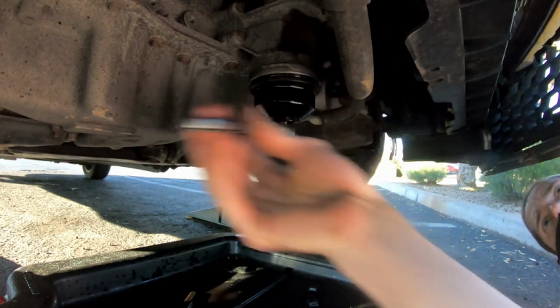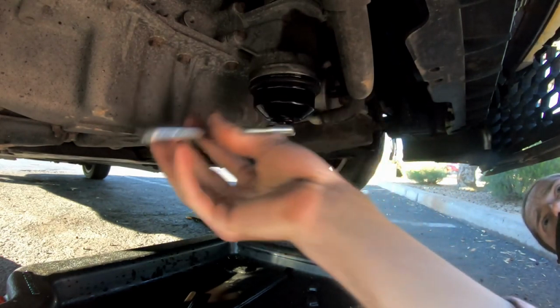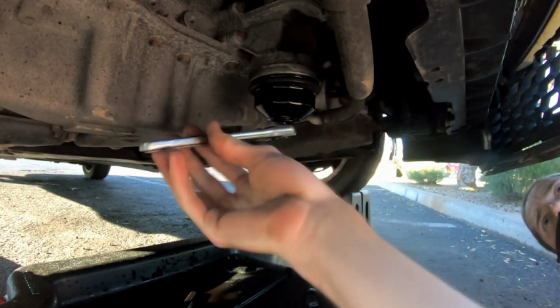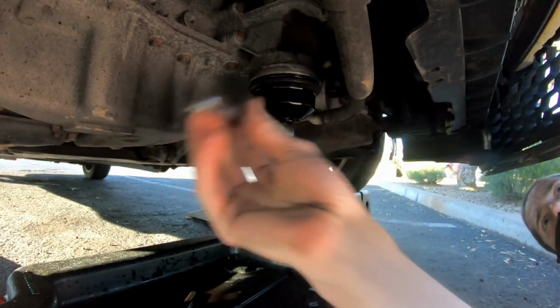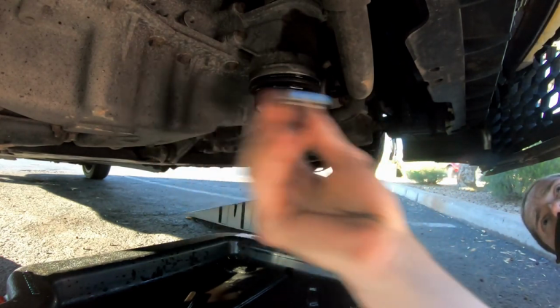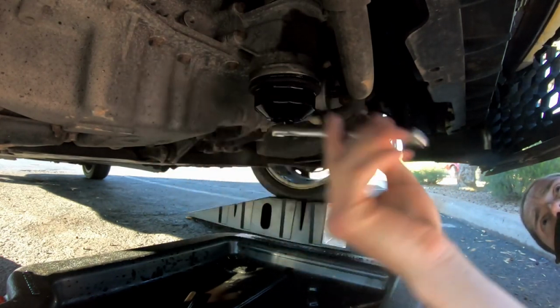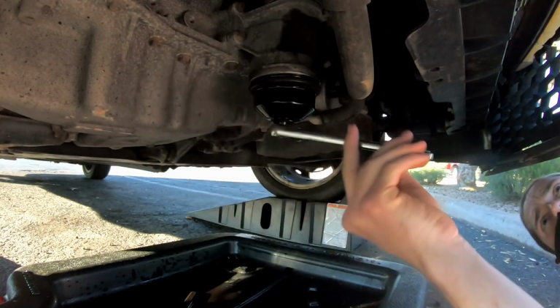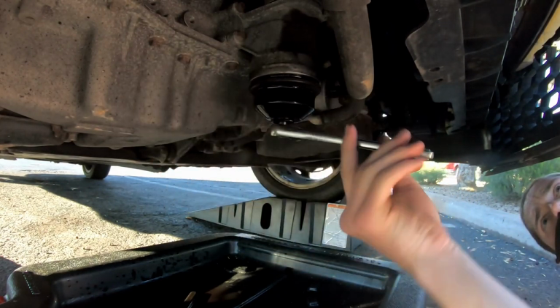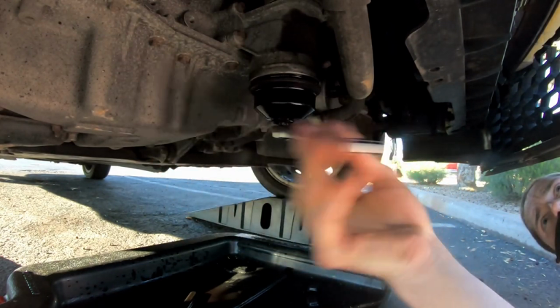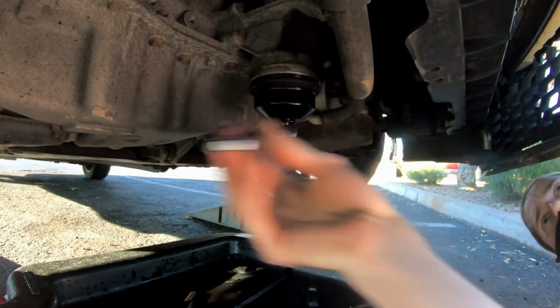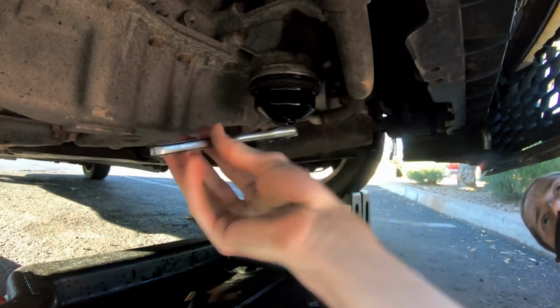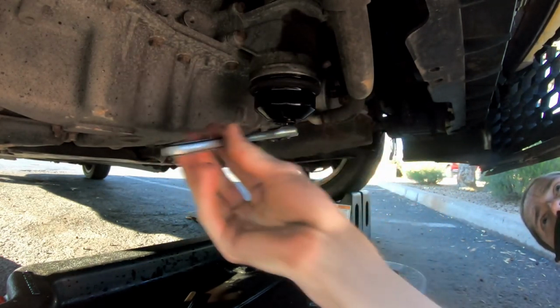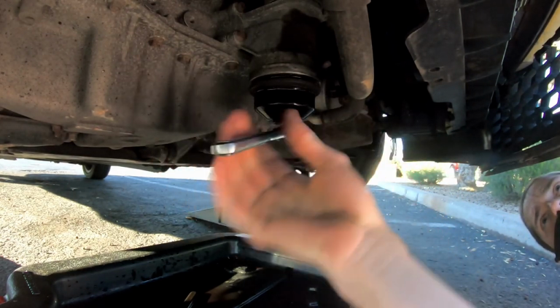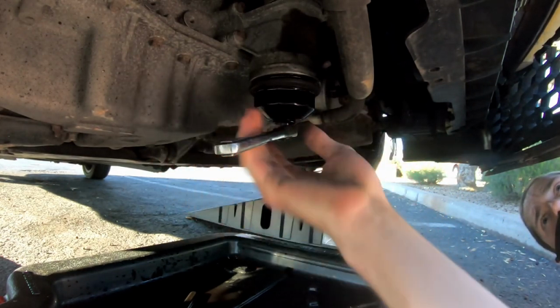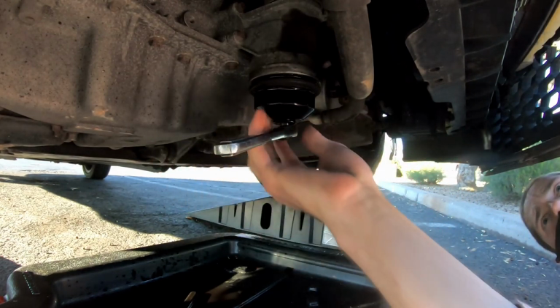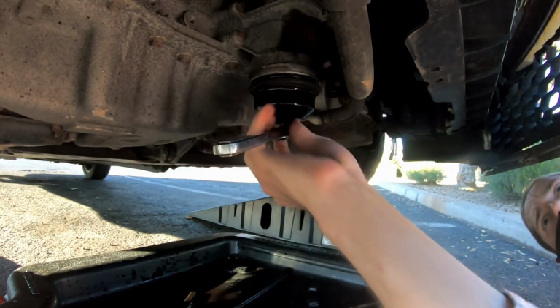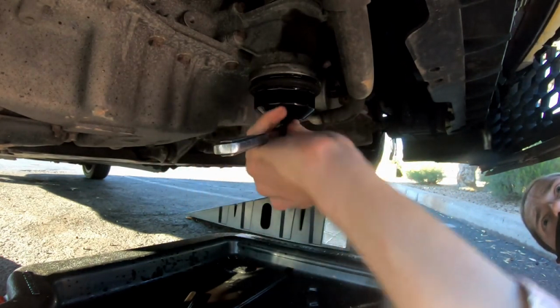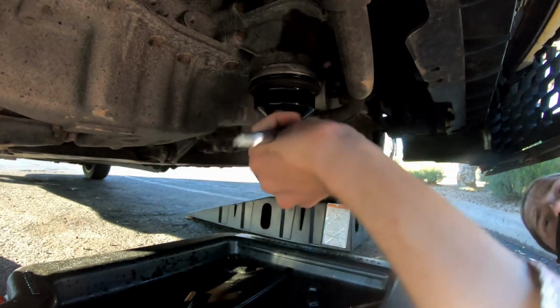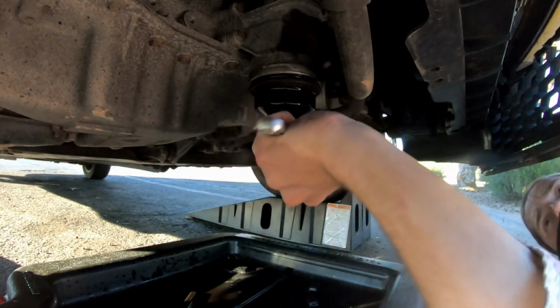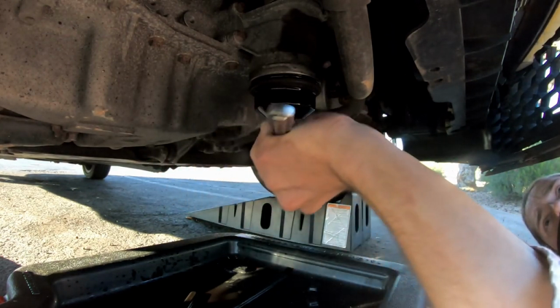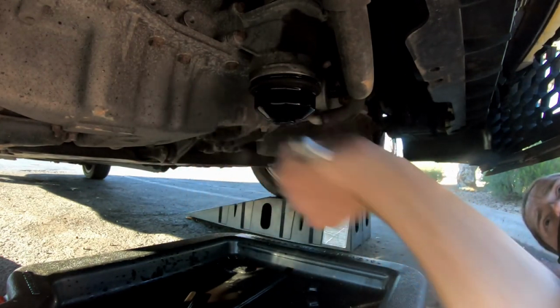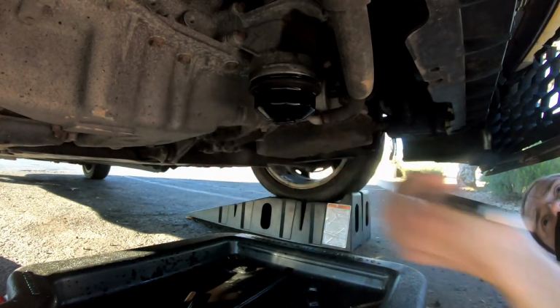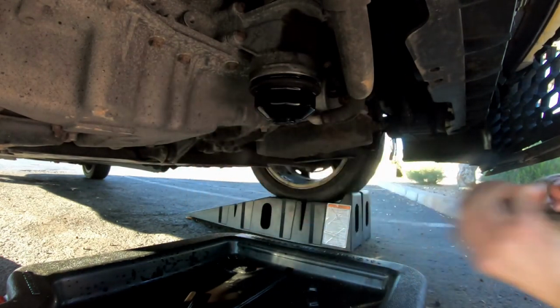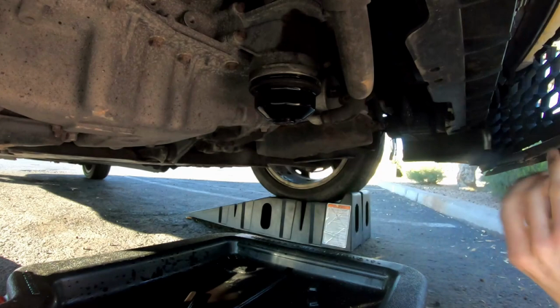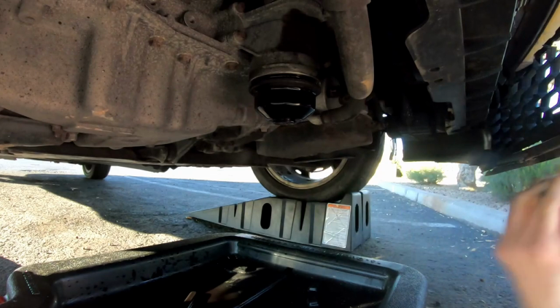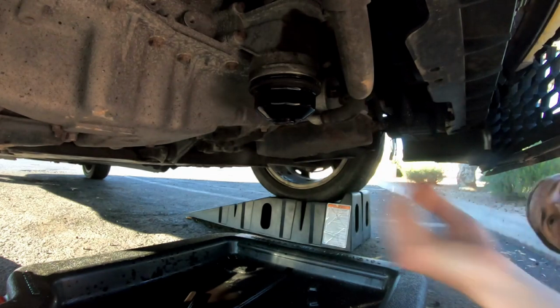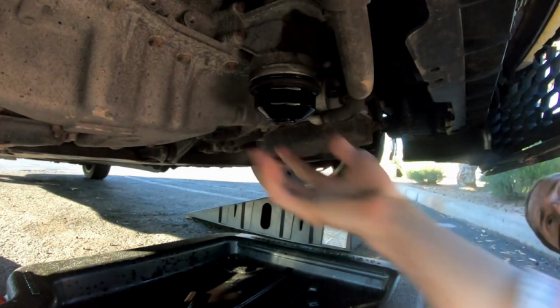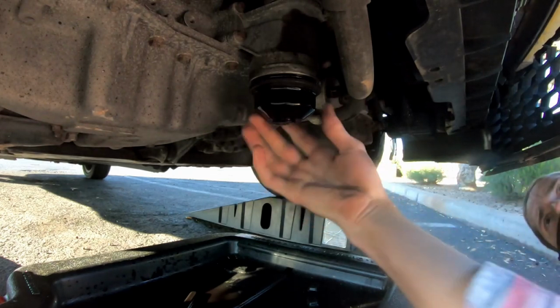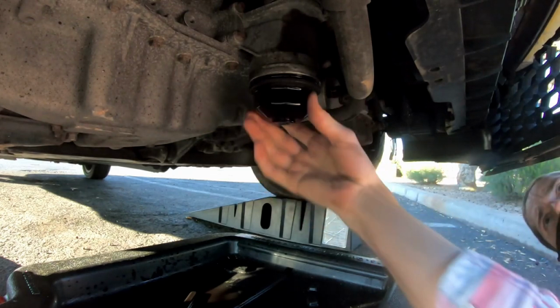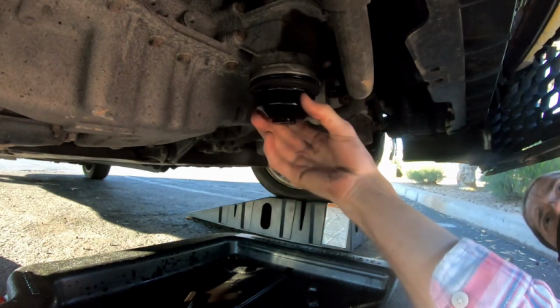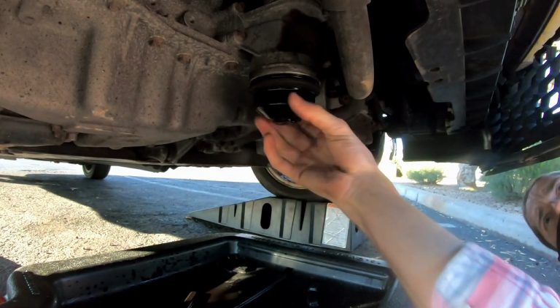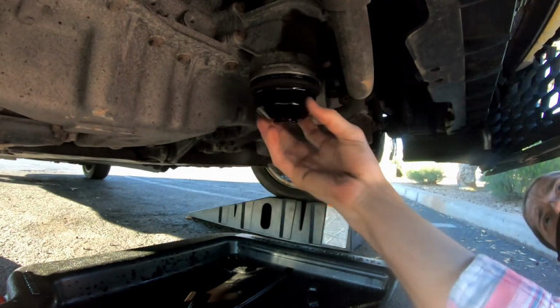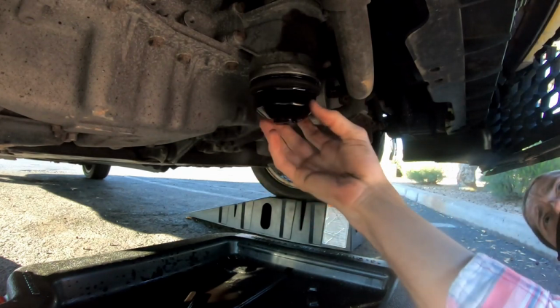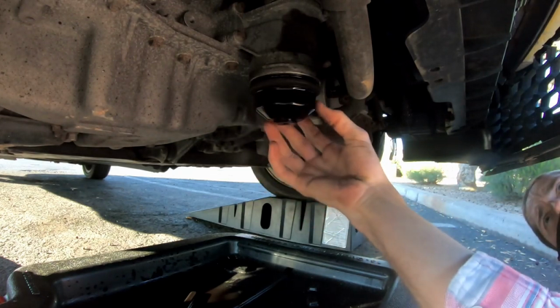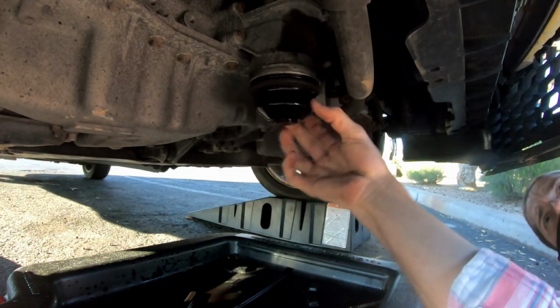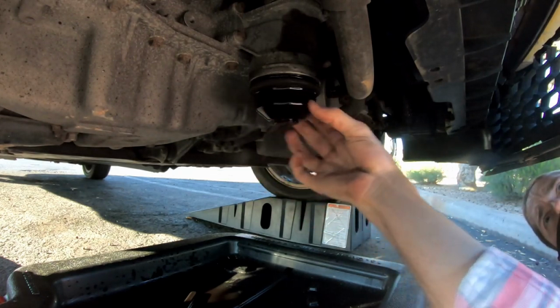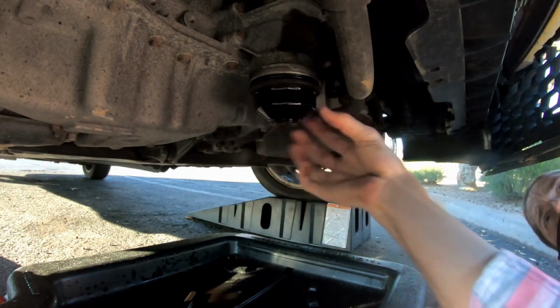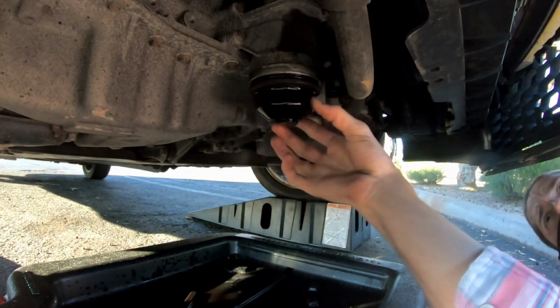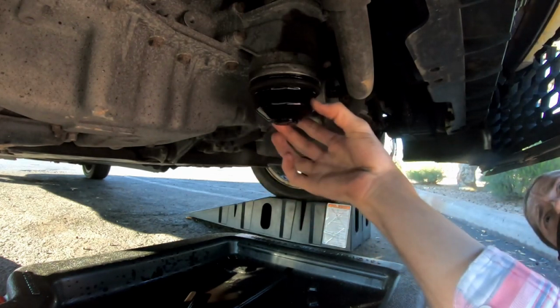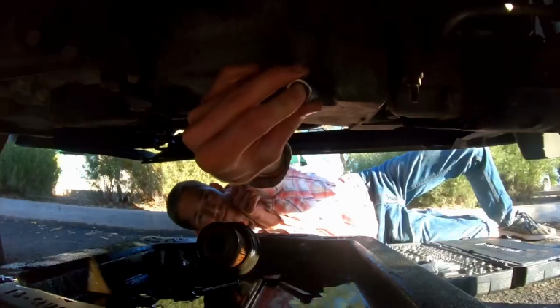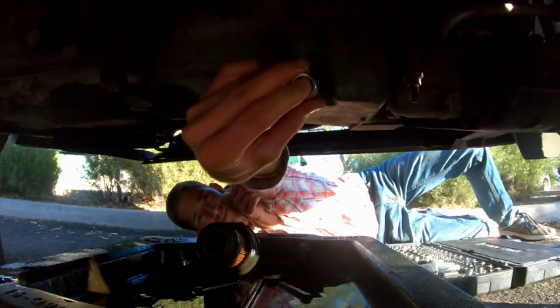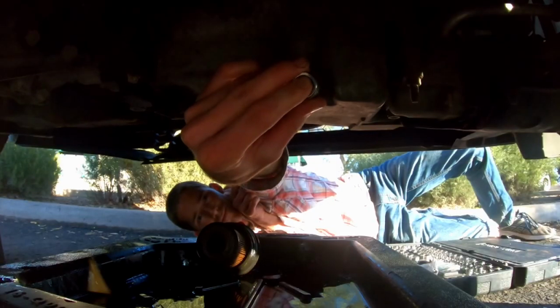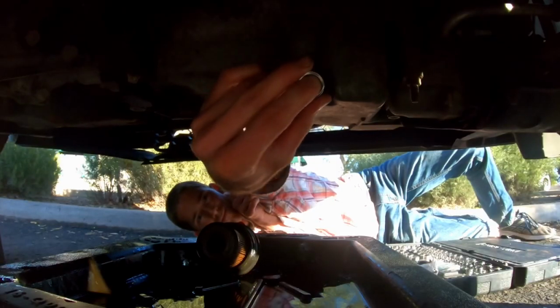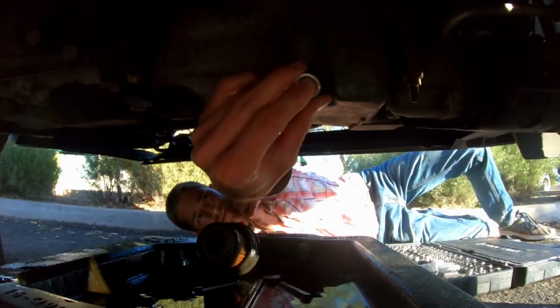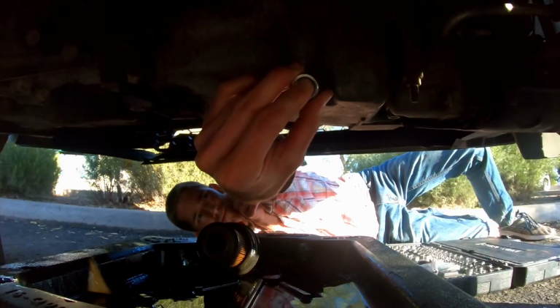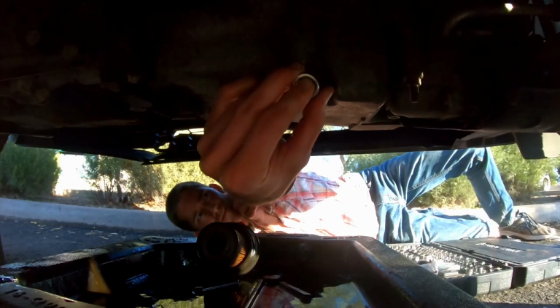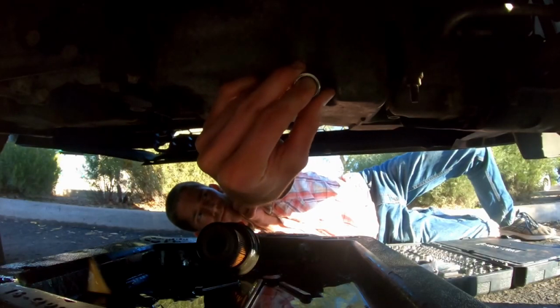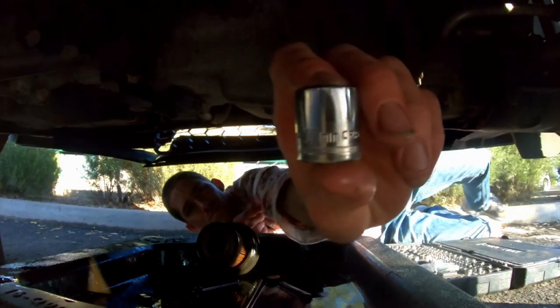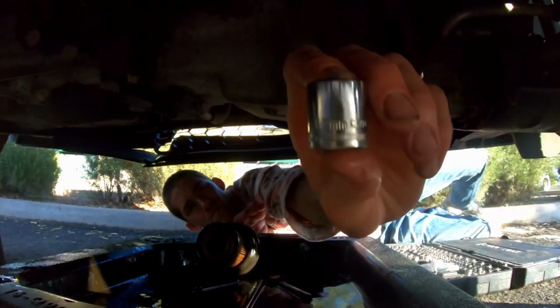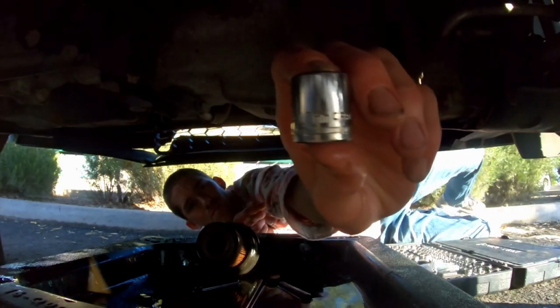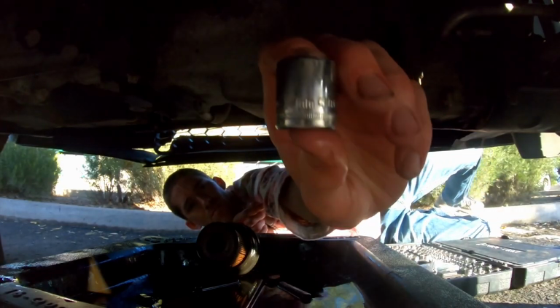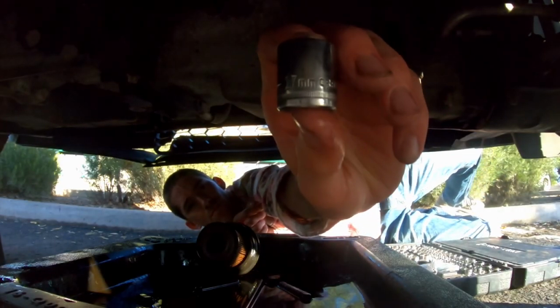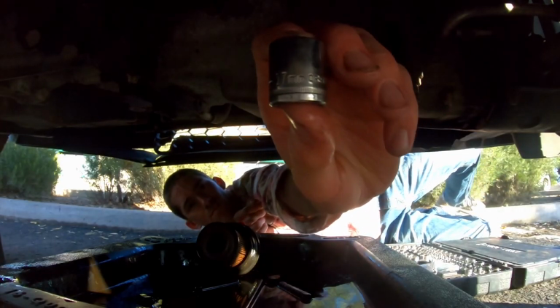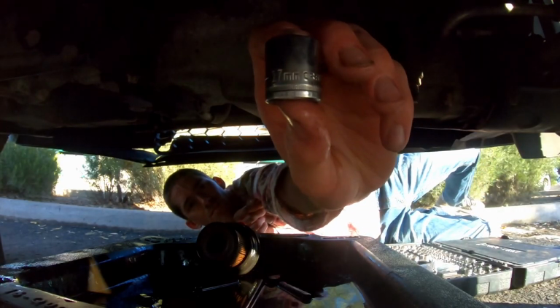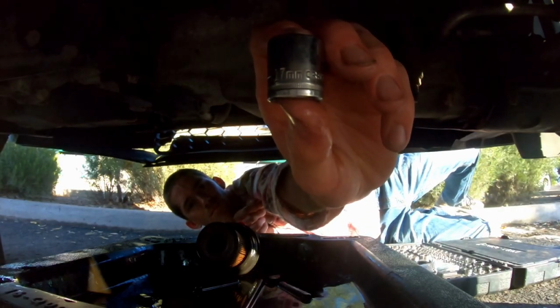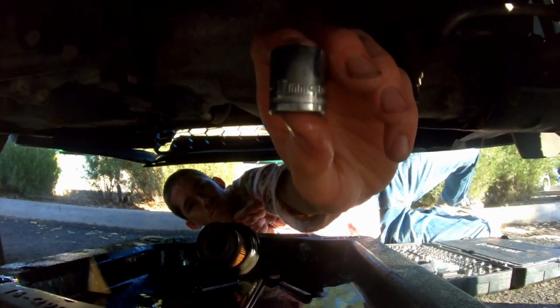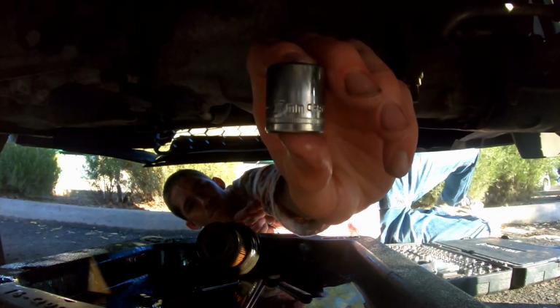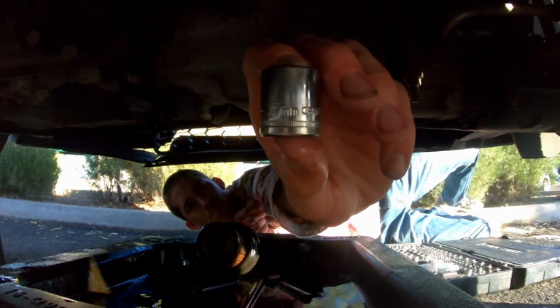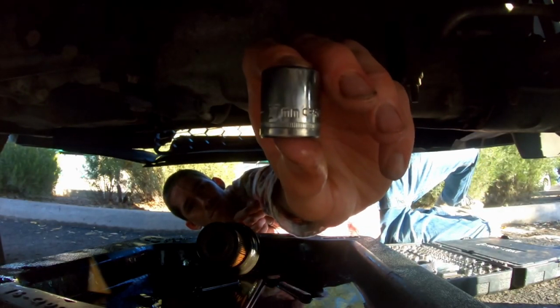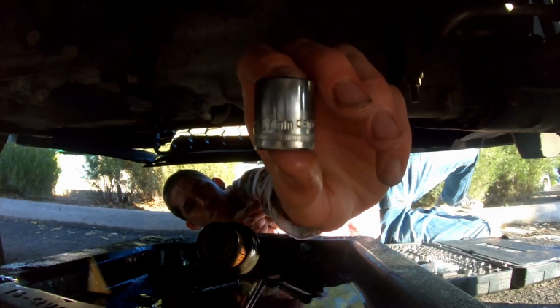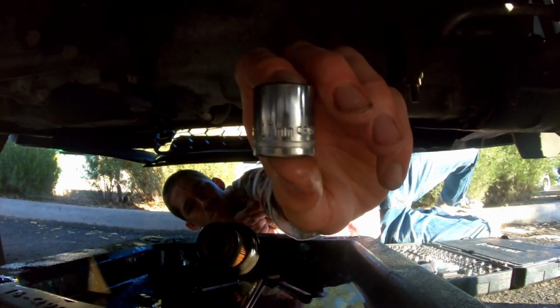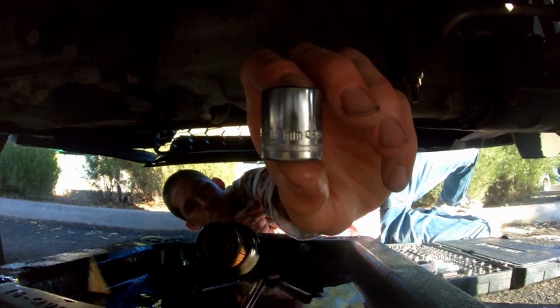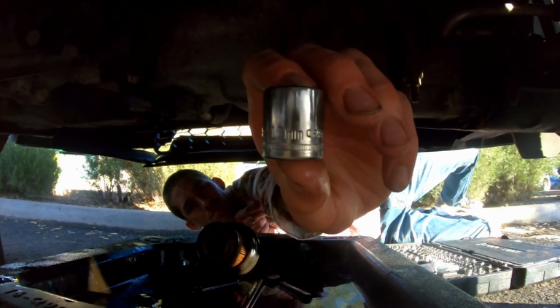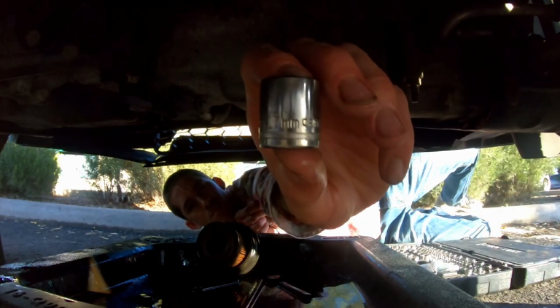However, it slipped even when I was applying pressure. After I got the filter off, I went to empty the oil pan, which required a 17mm socket.